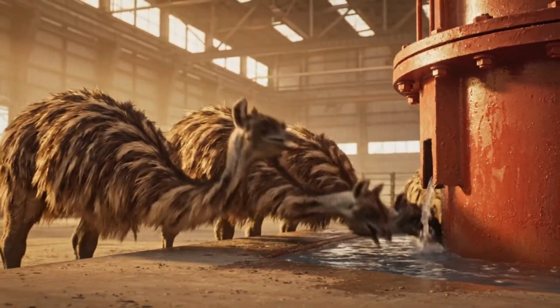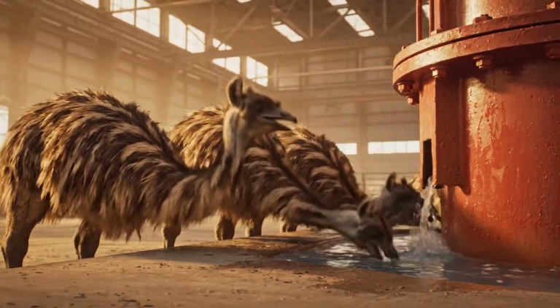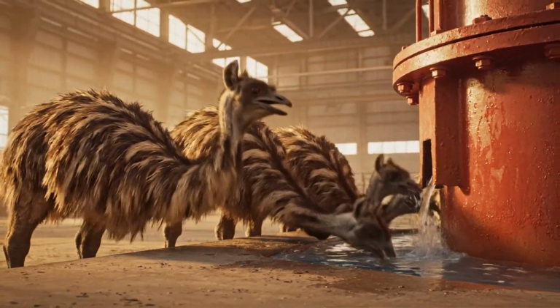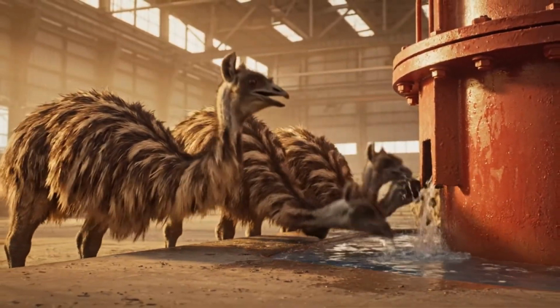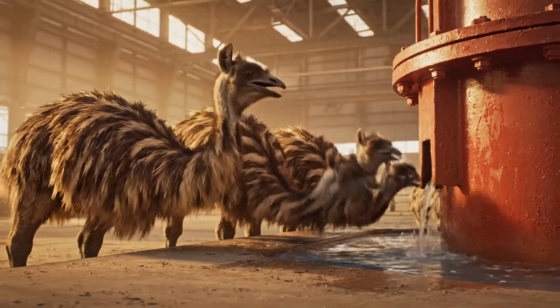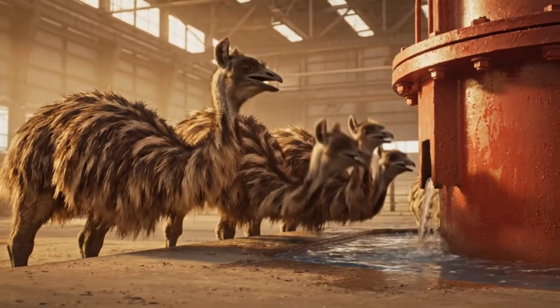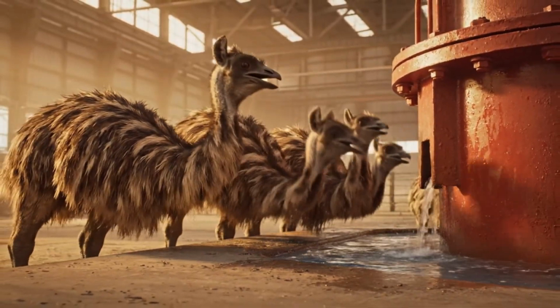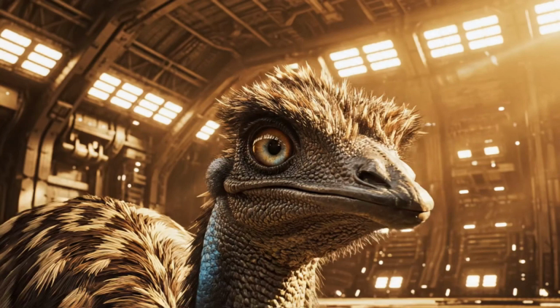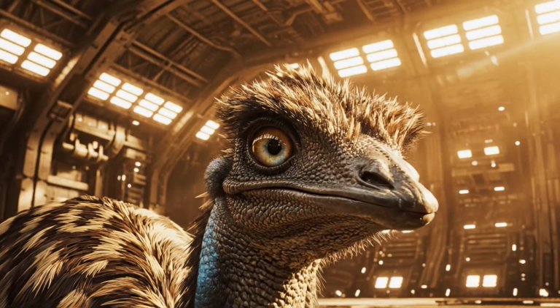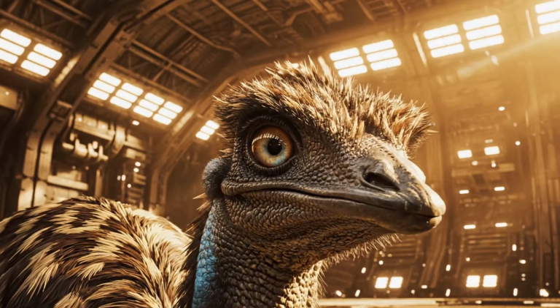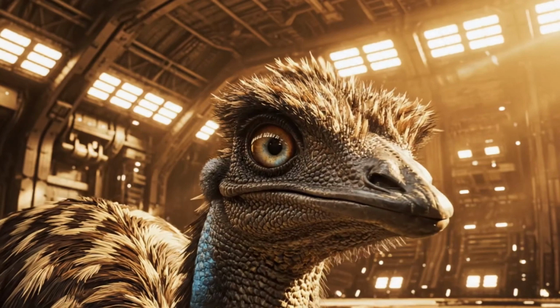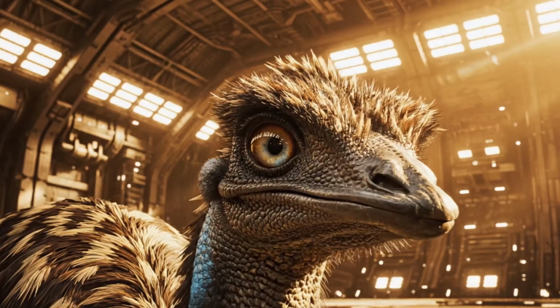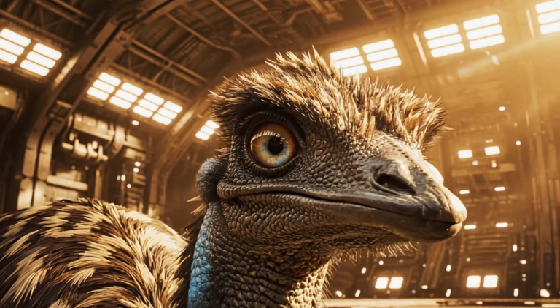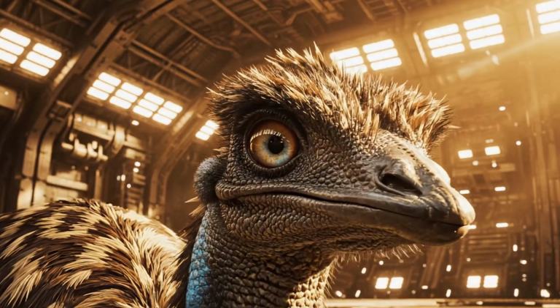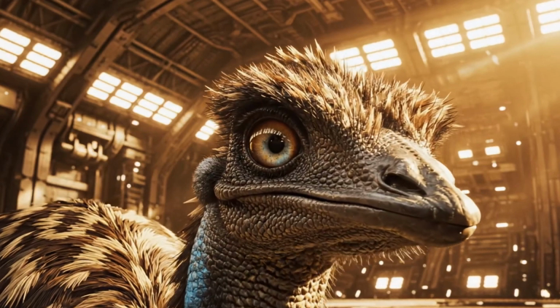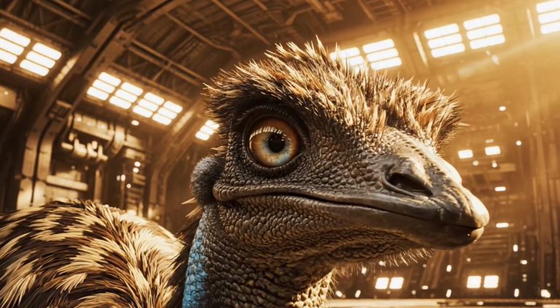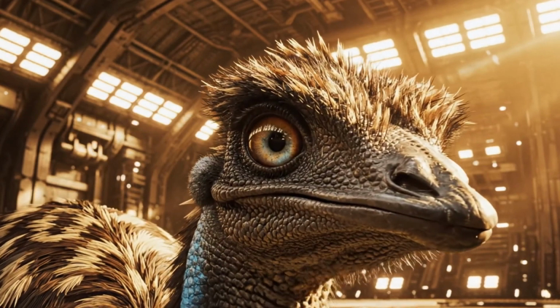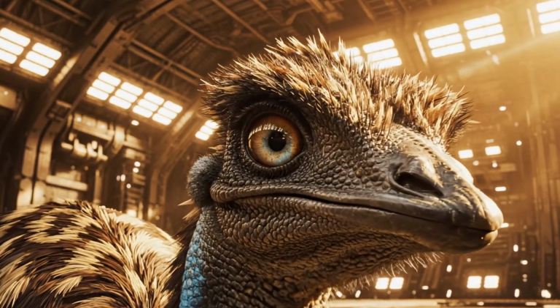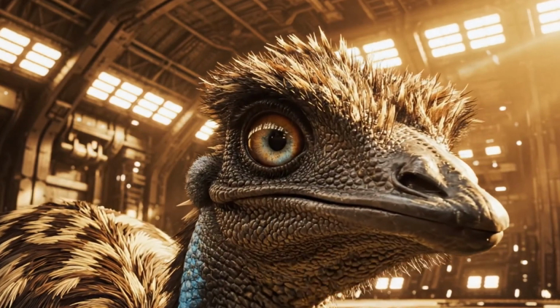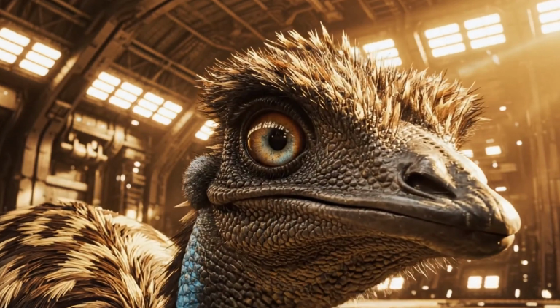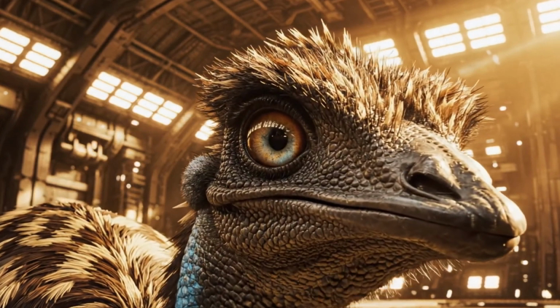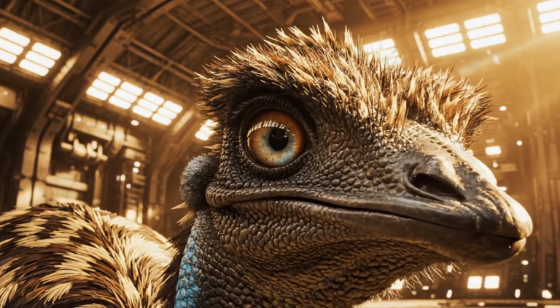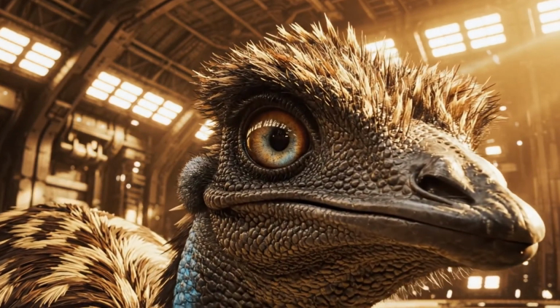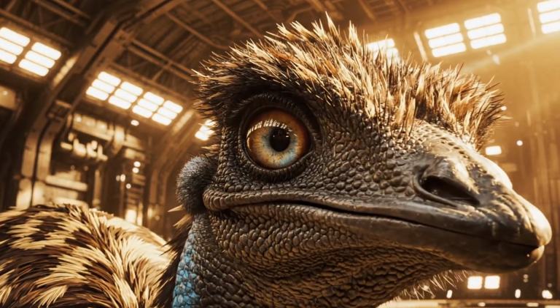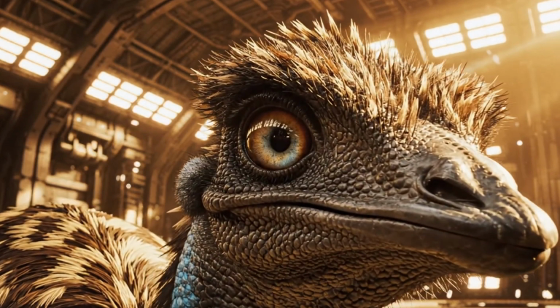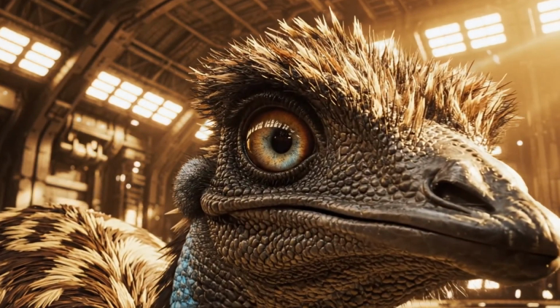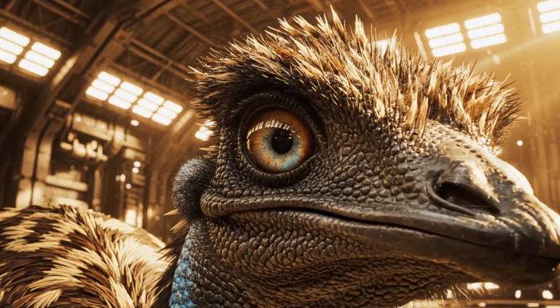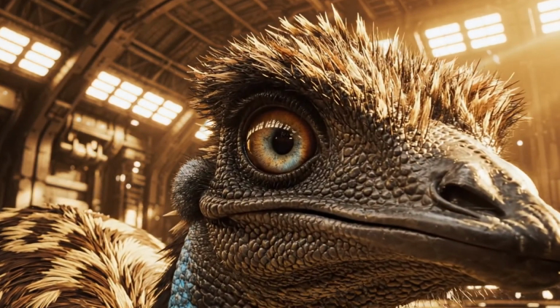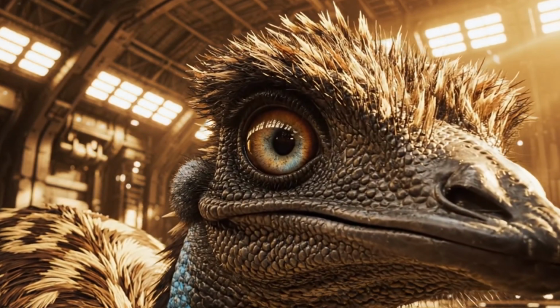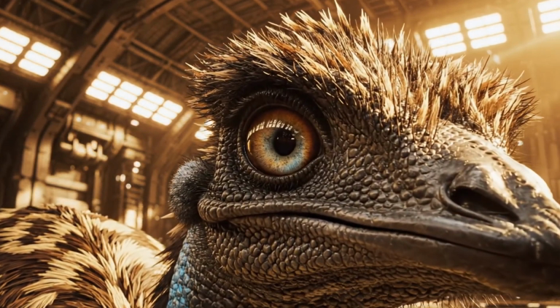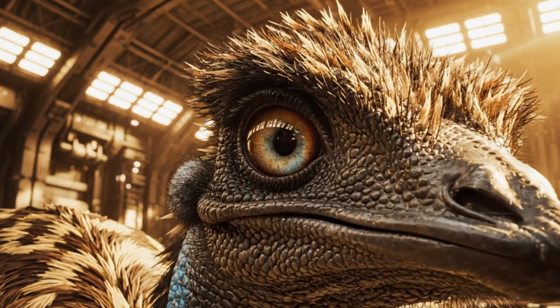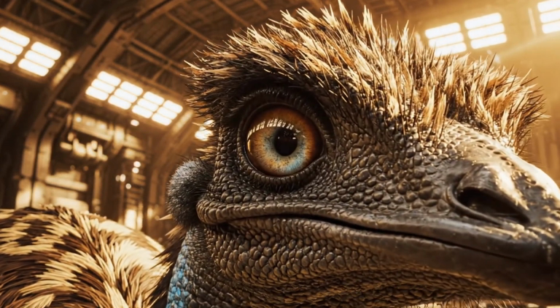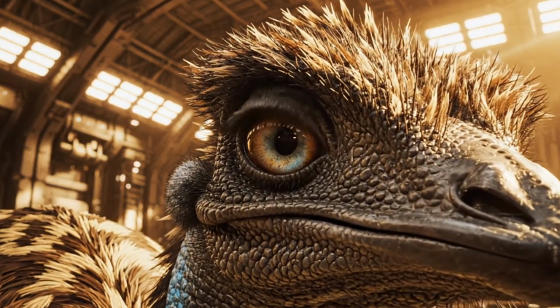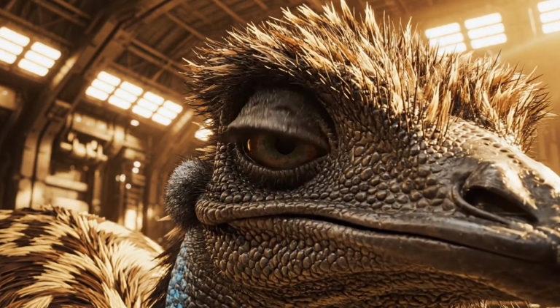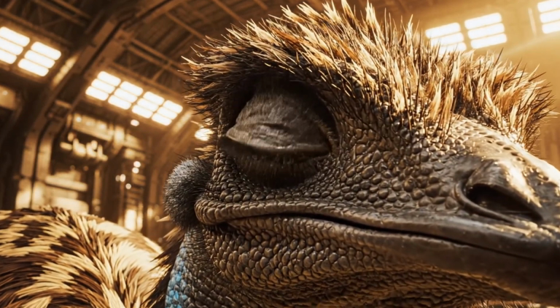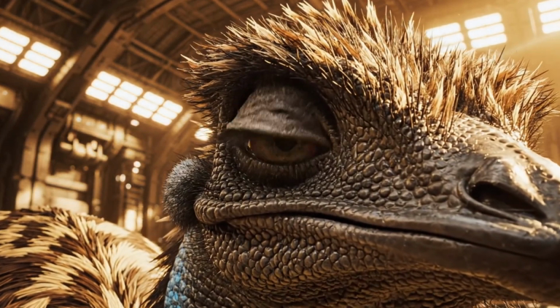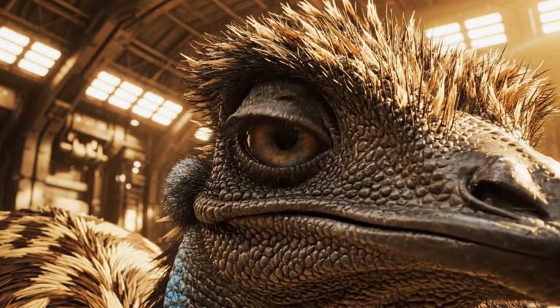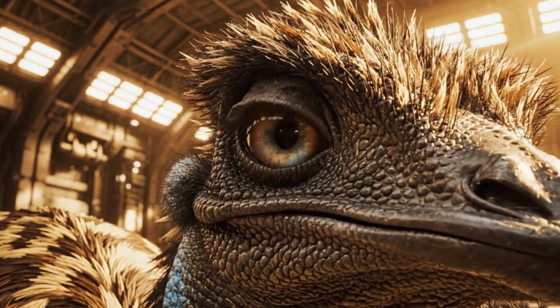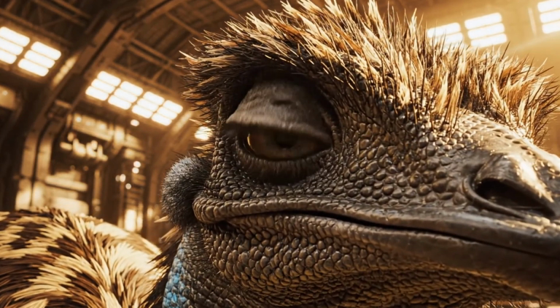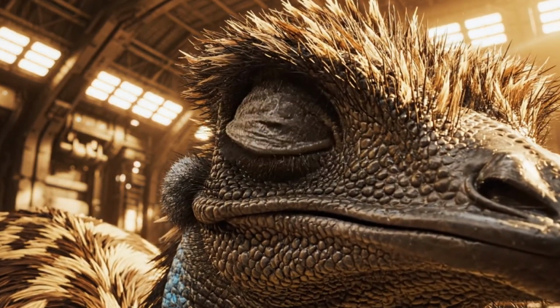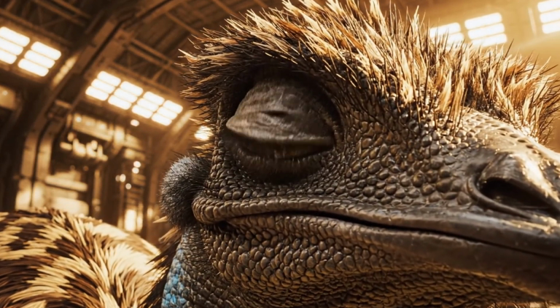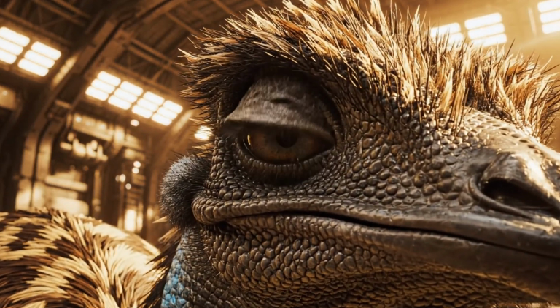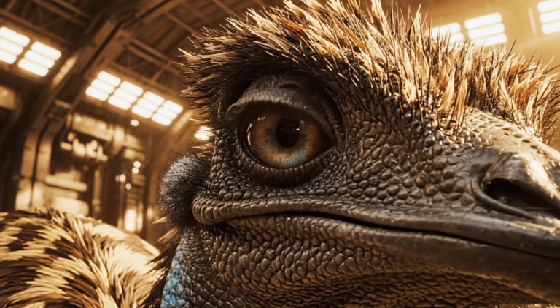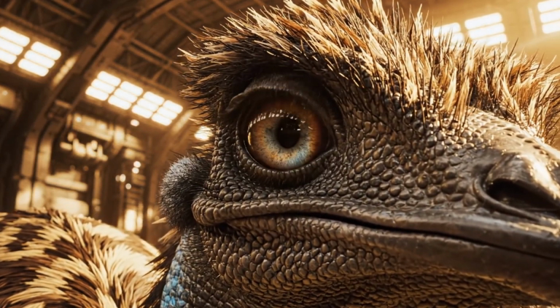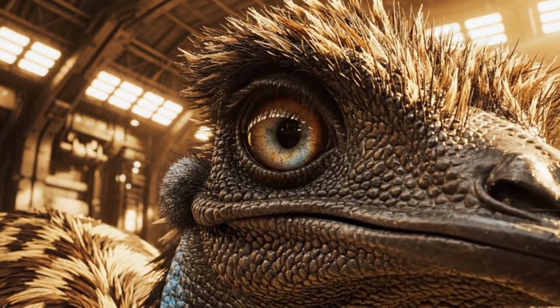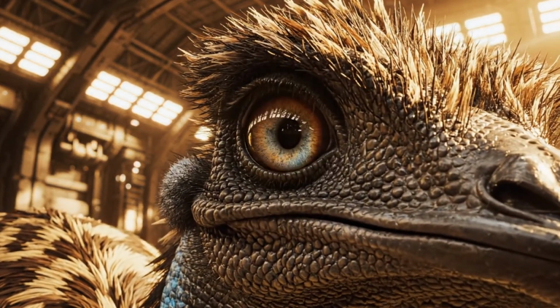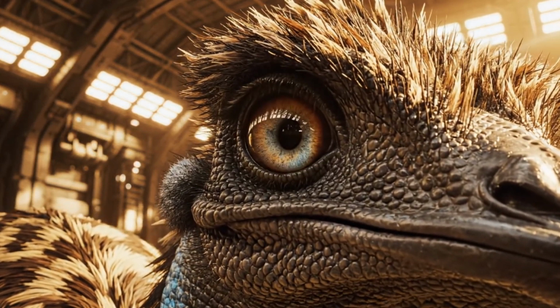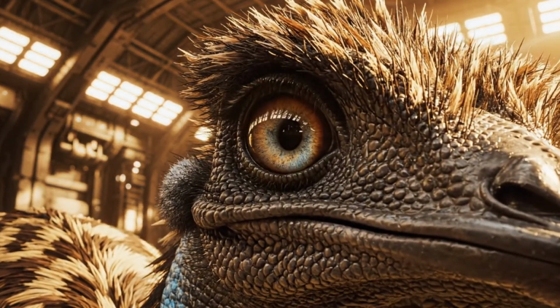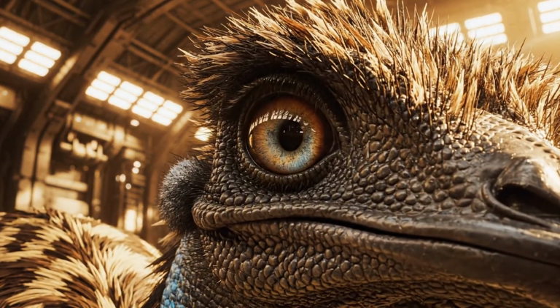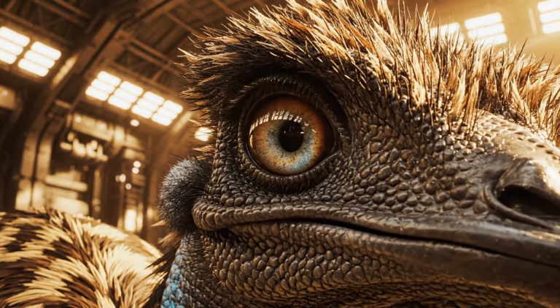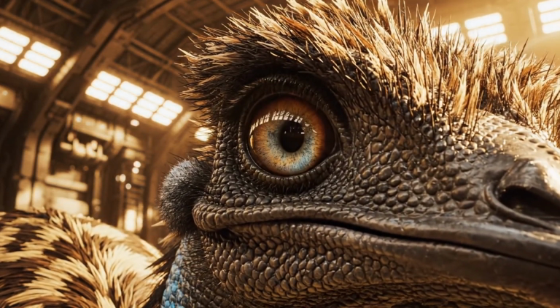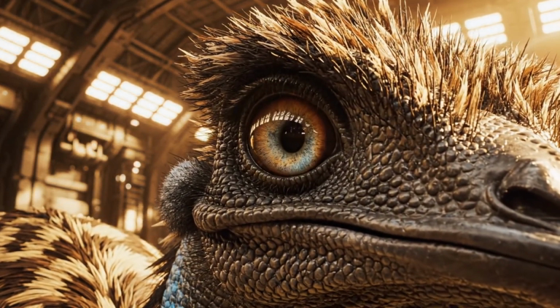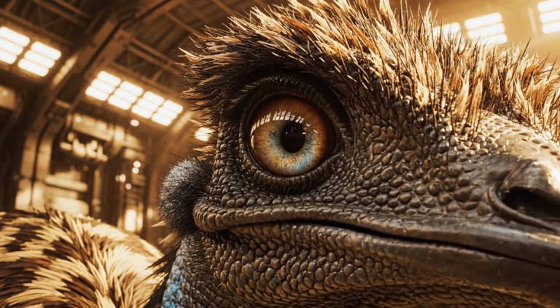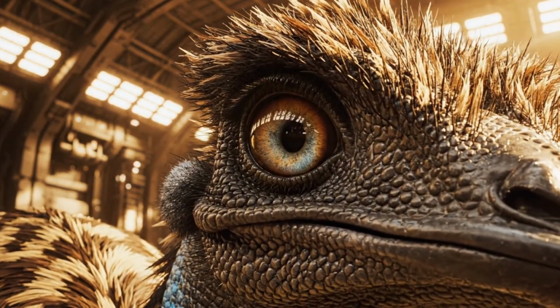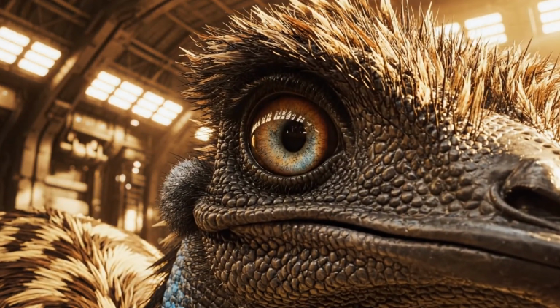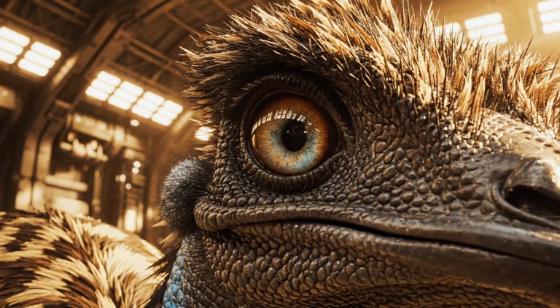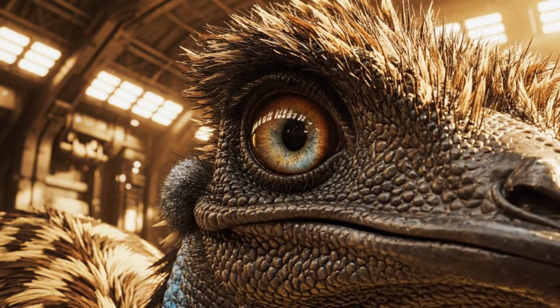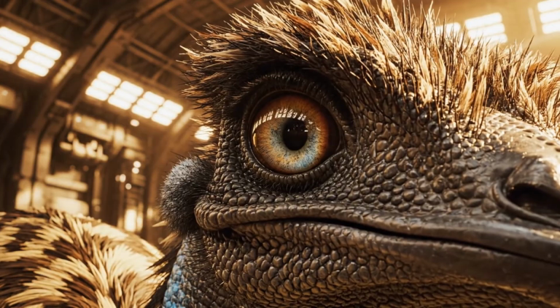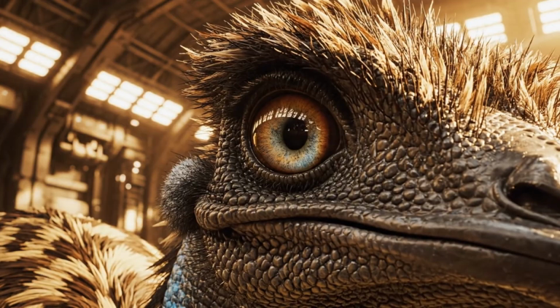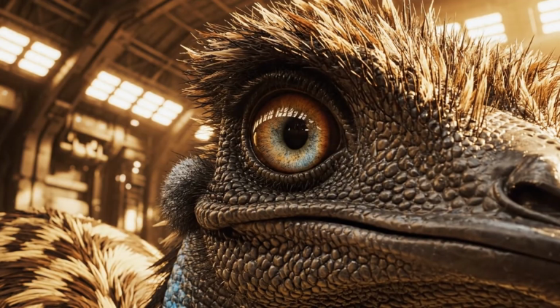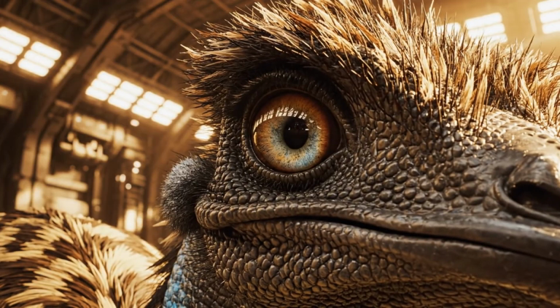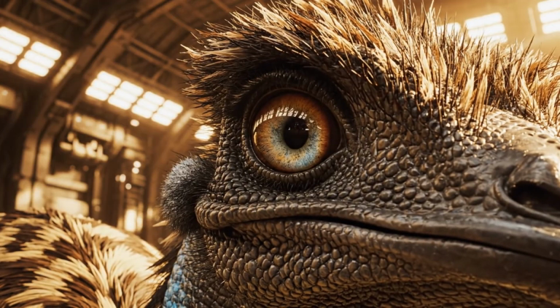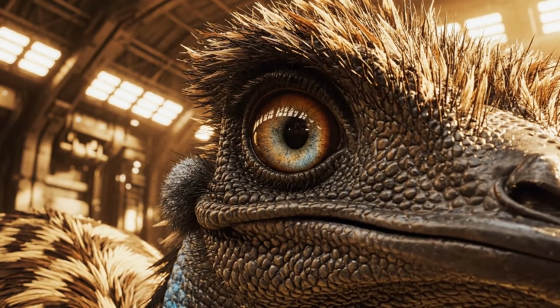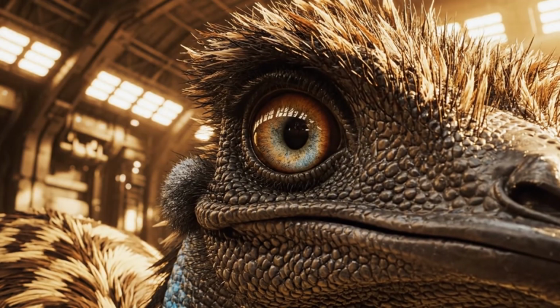The Titan ostrich: feeding the future one giant egg at a time.